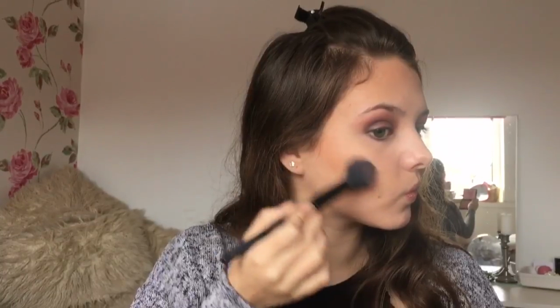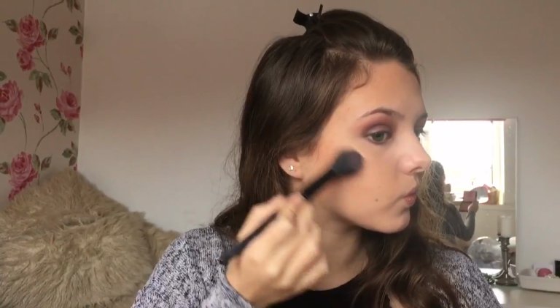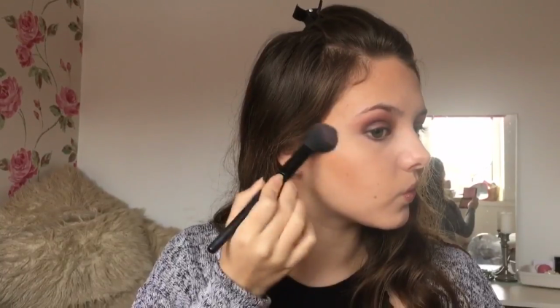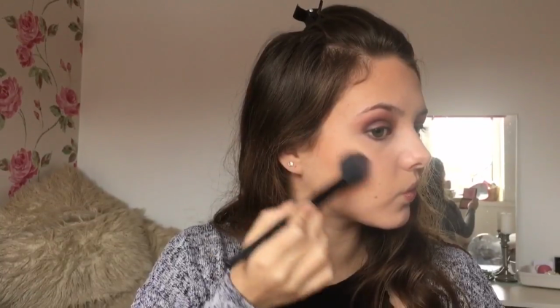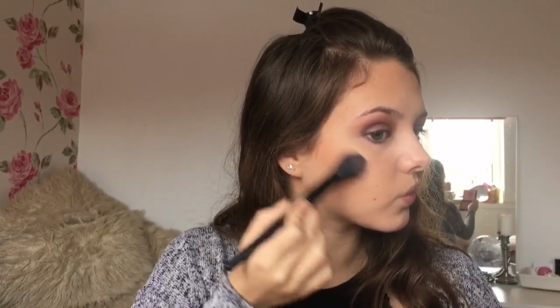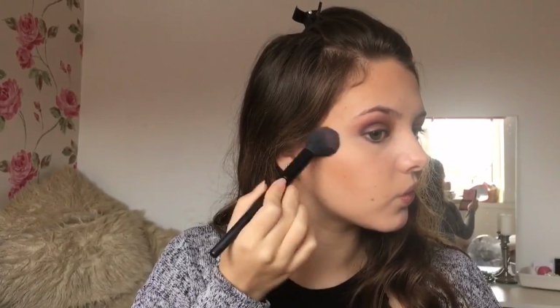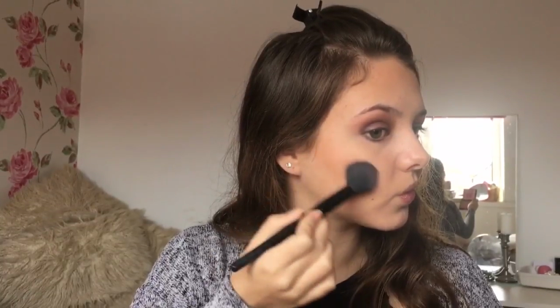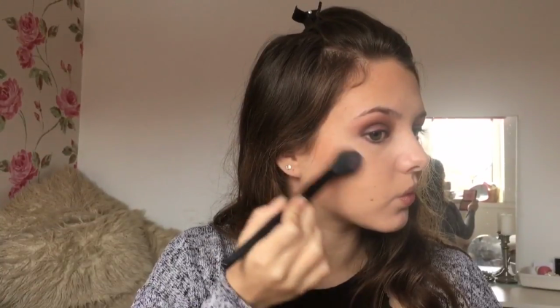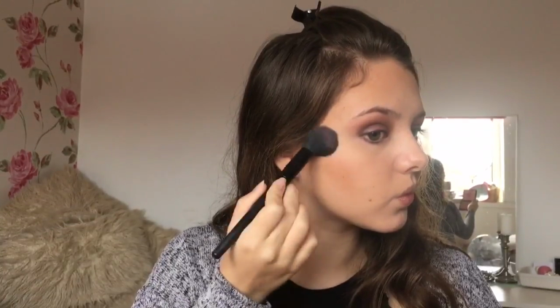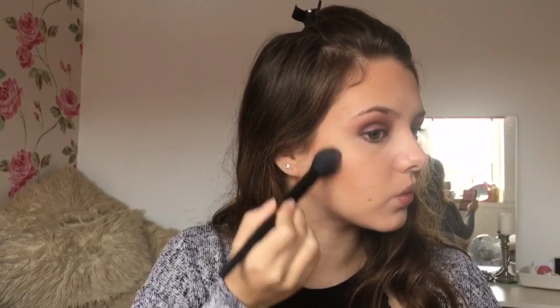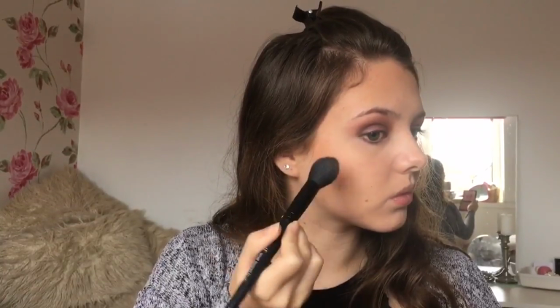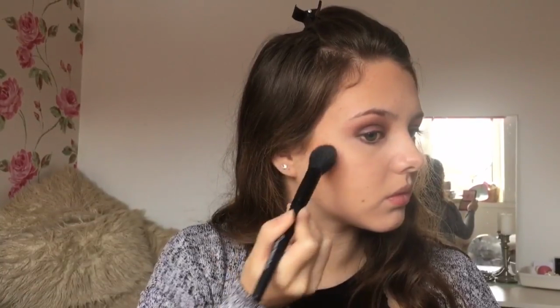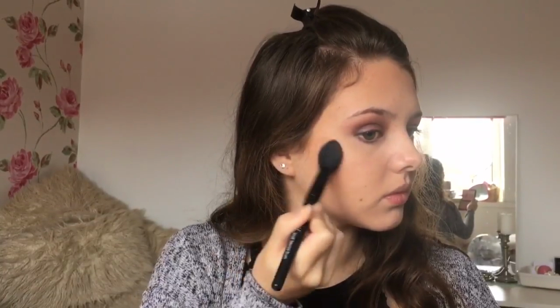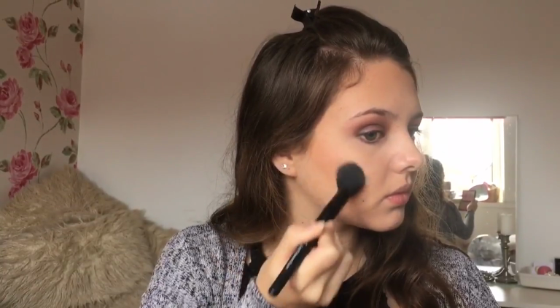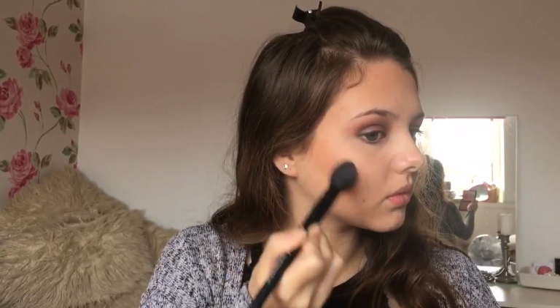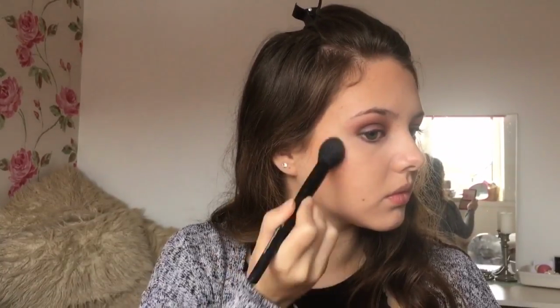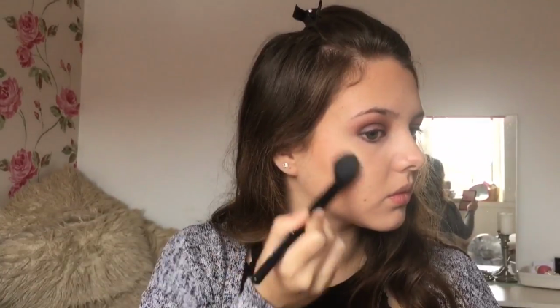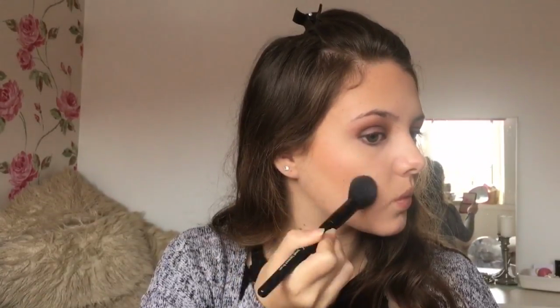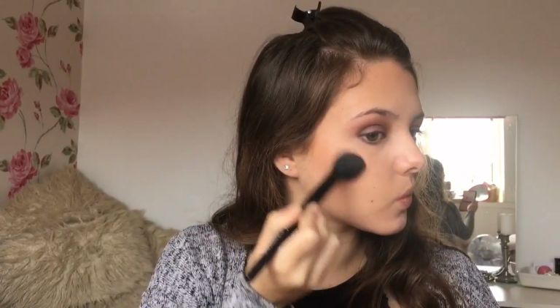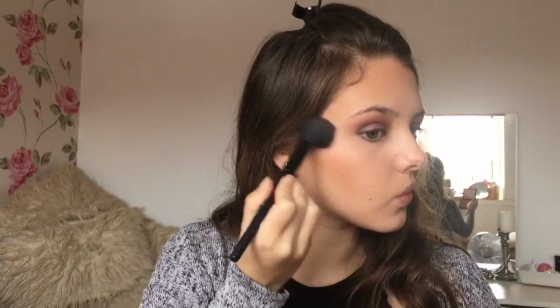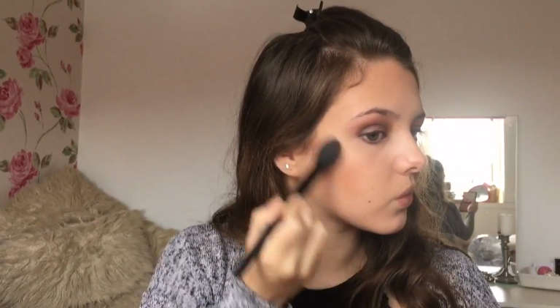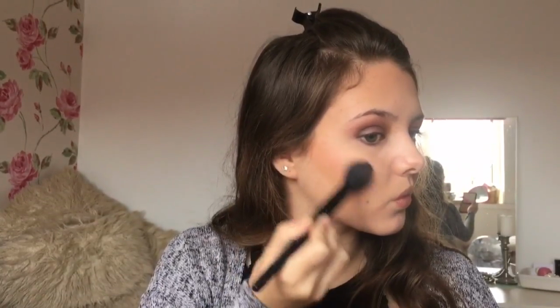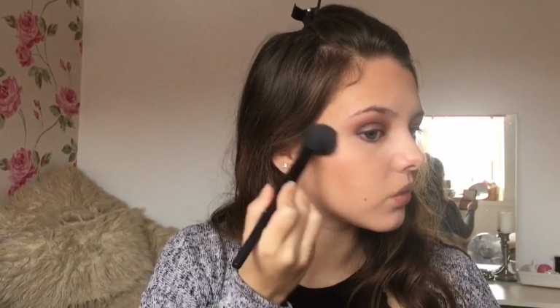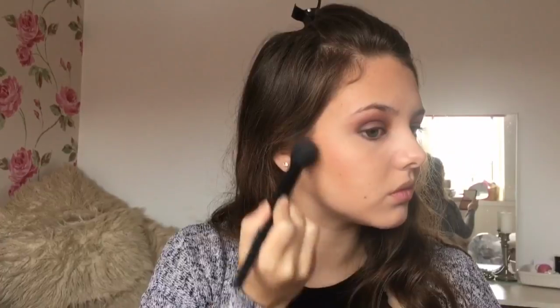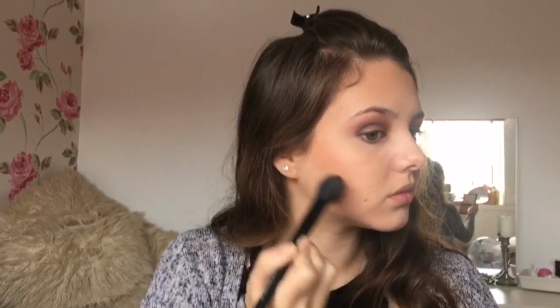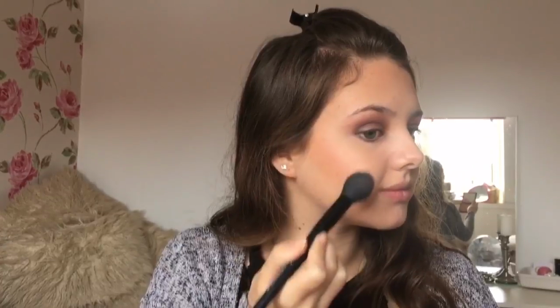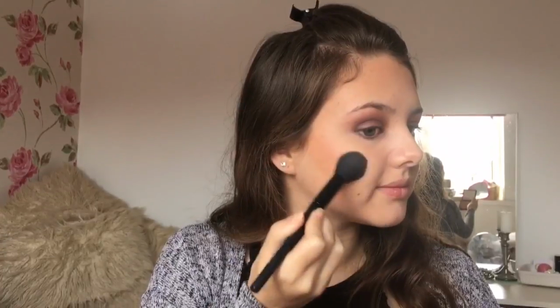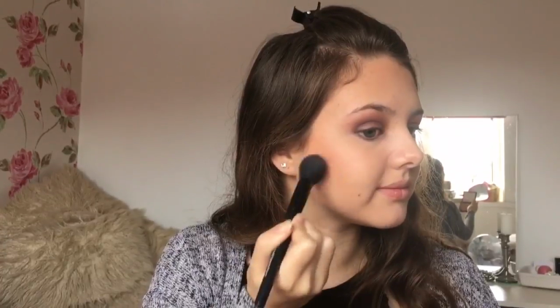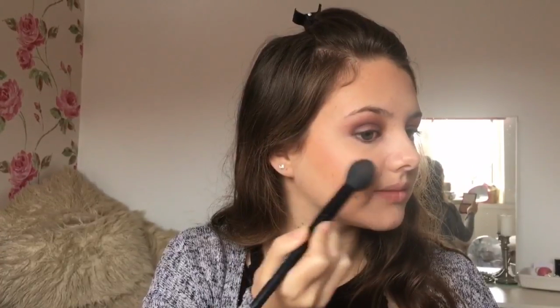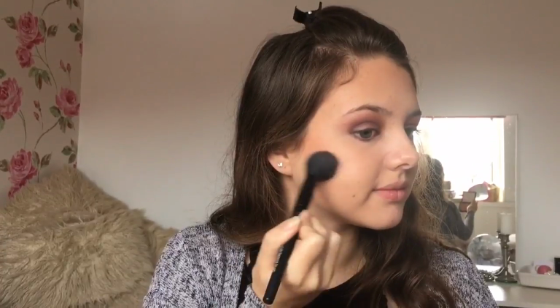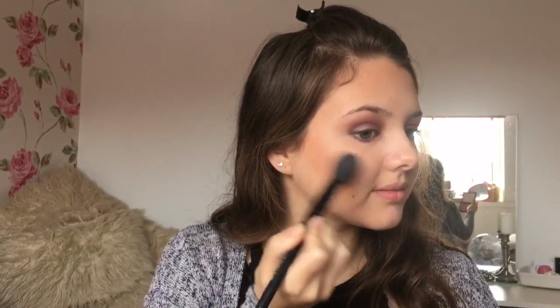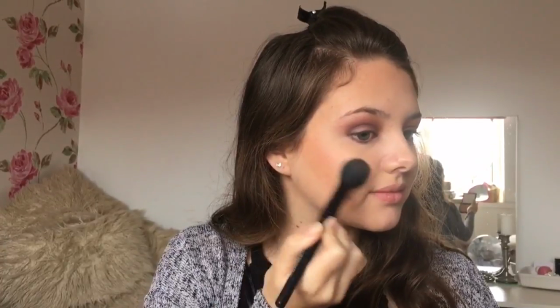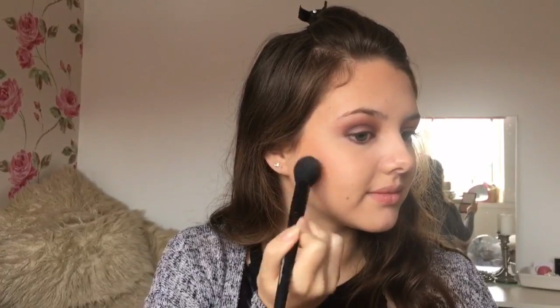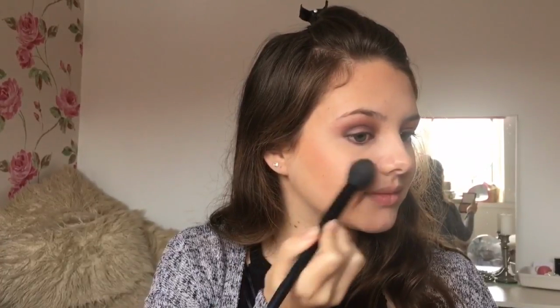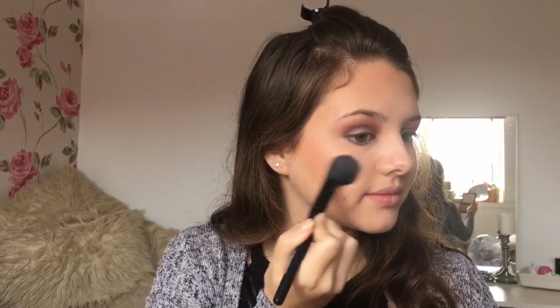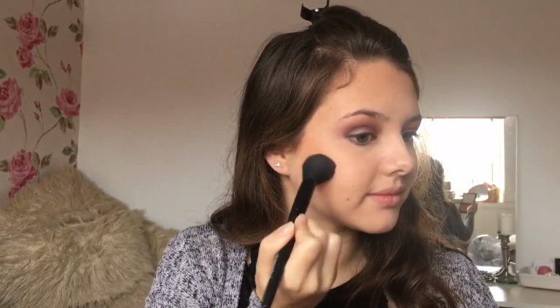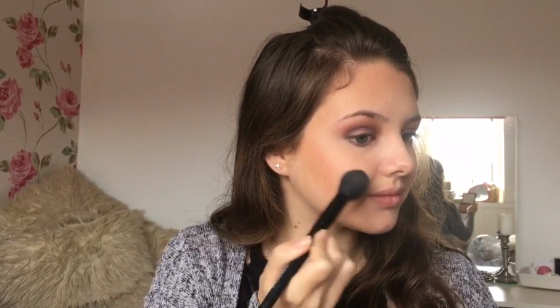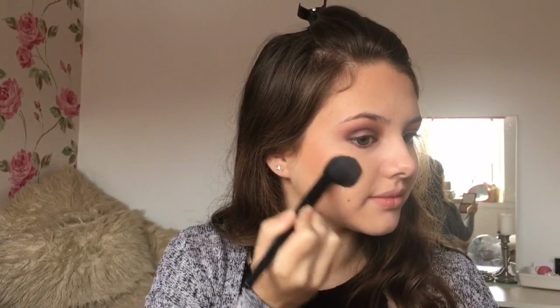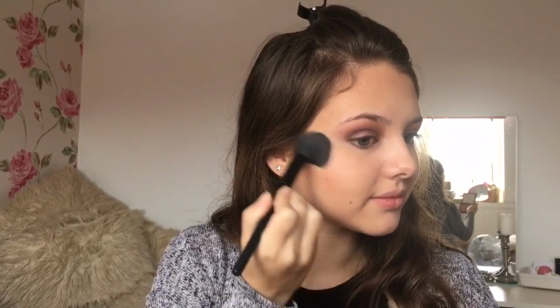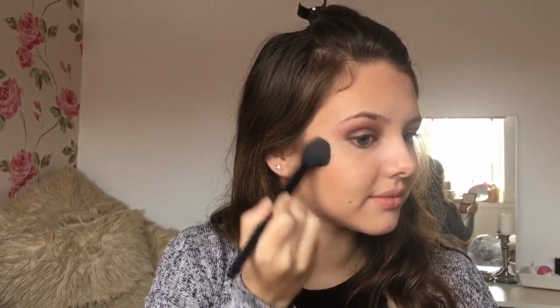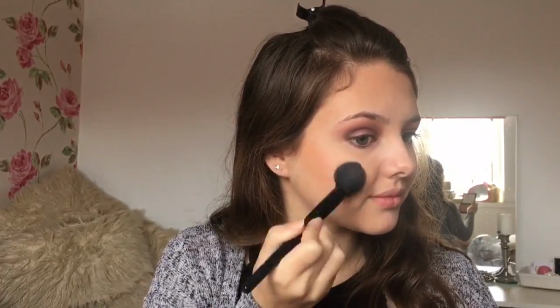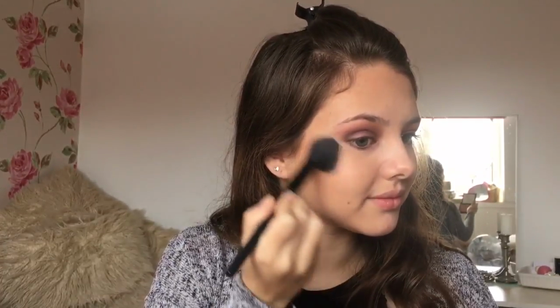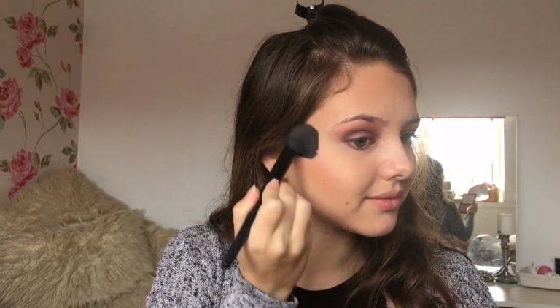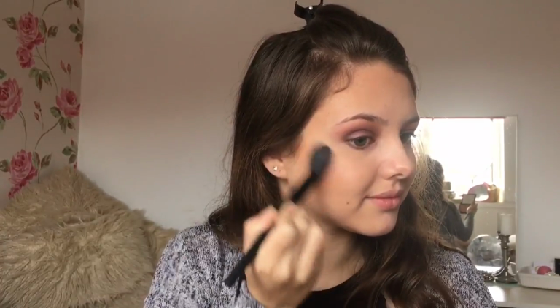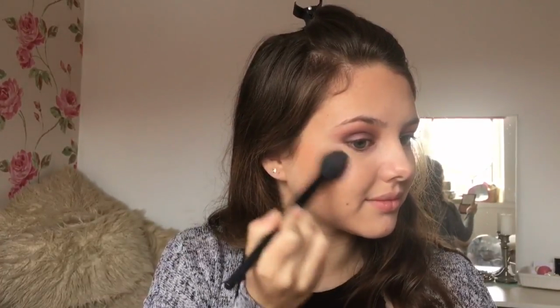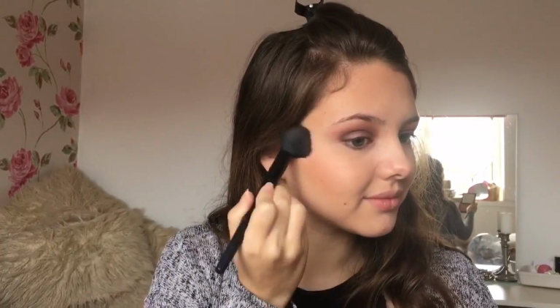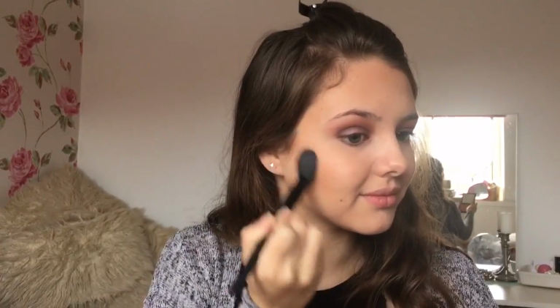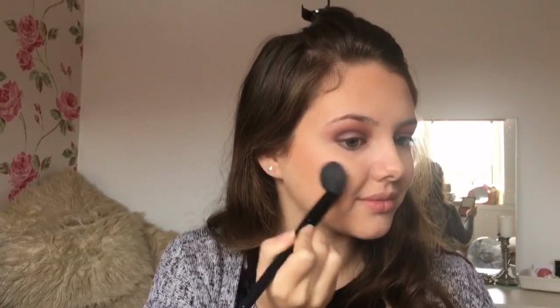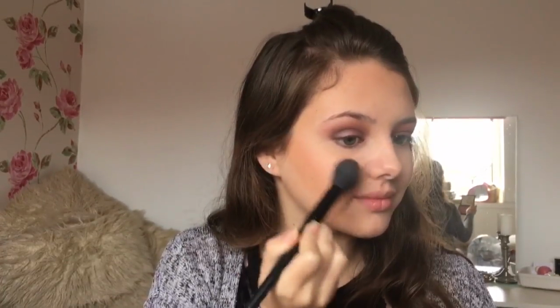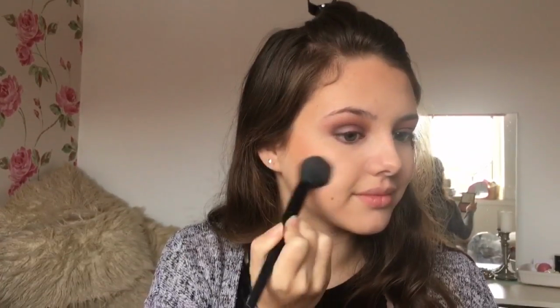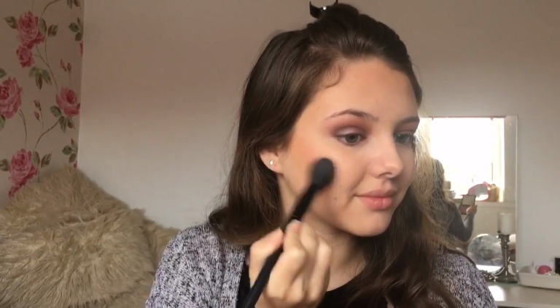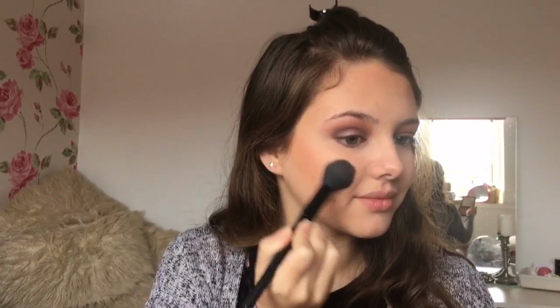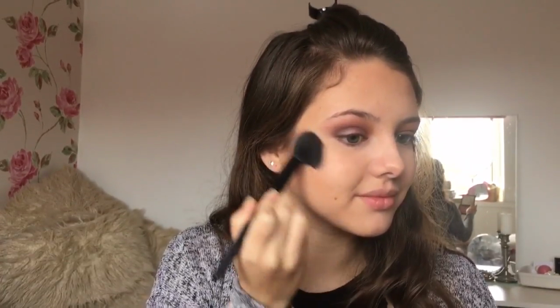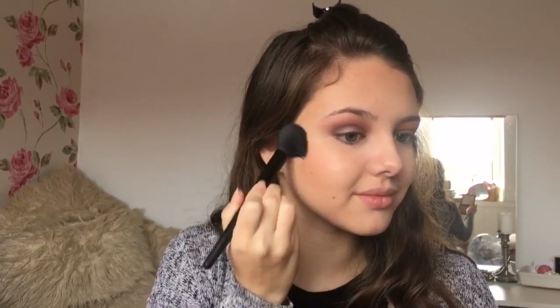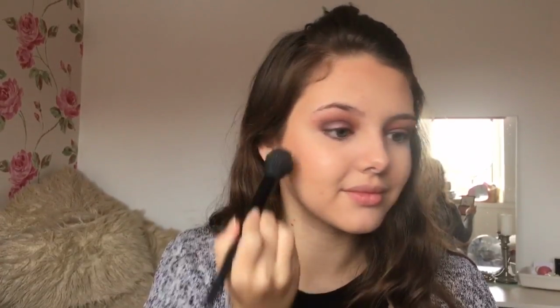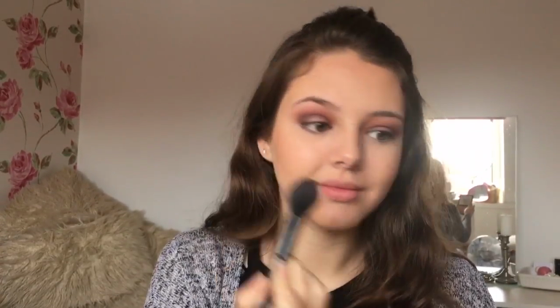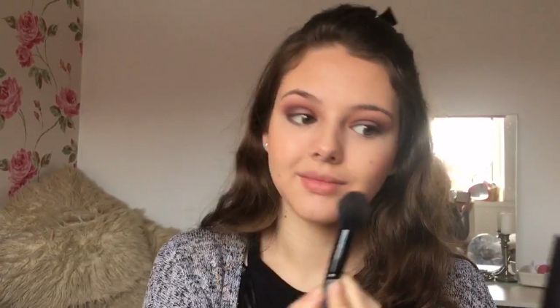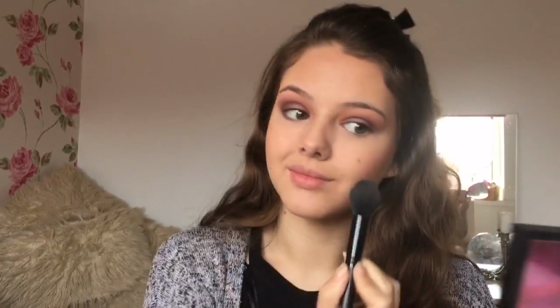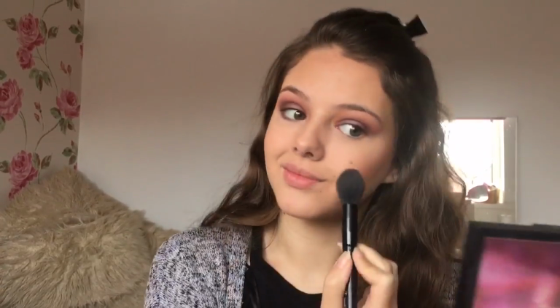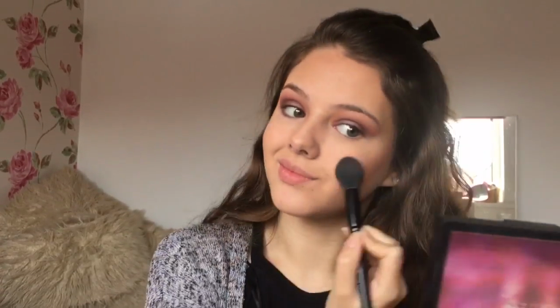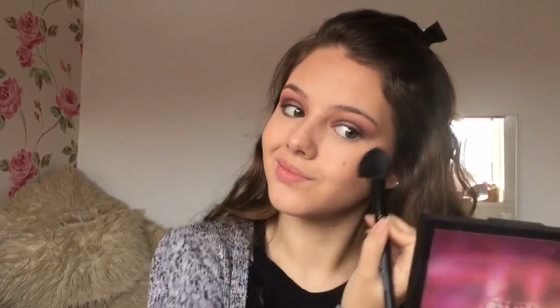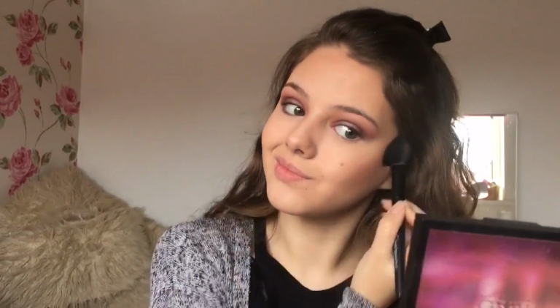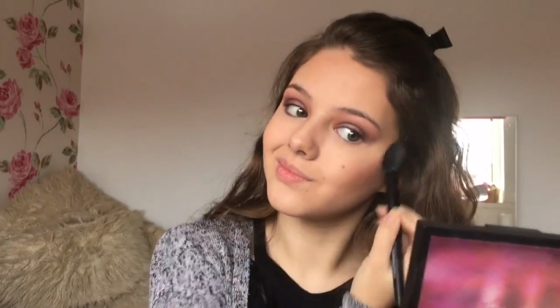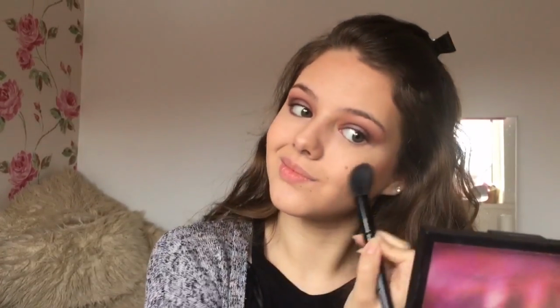GG was wearing a pretty pink blush shade, so I'm adding one that has a bit of shimmer in it to keep the face nice and glowy.